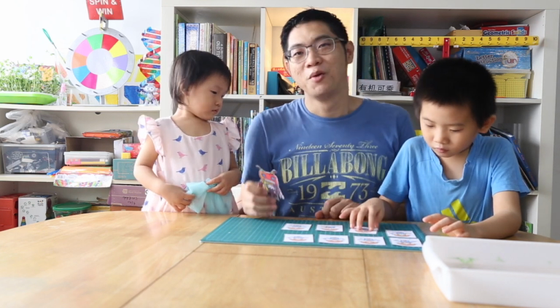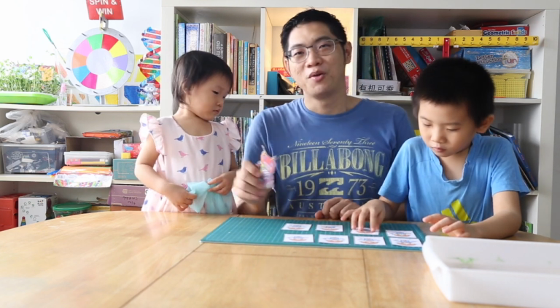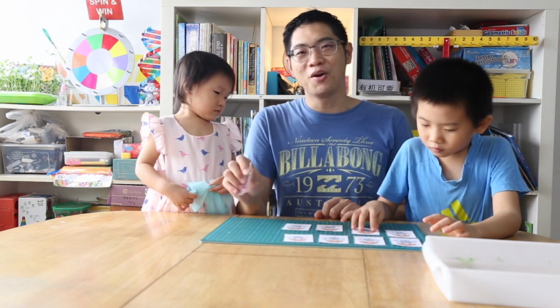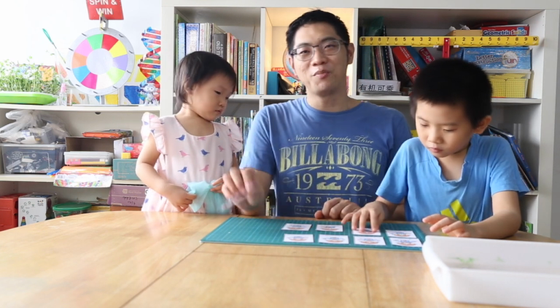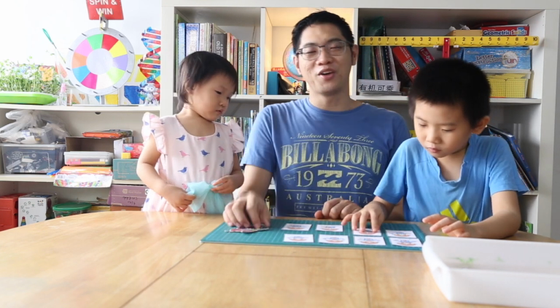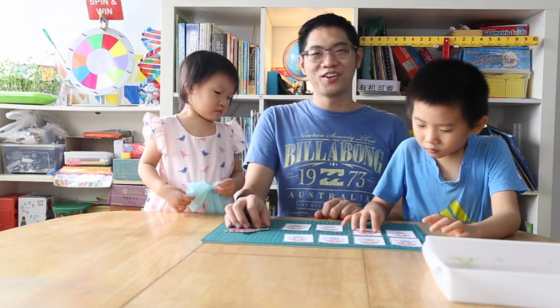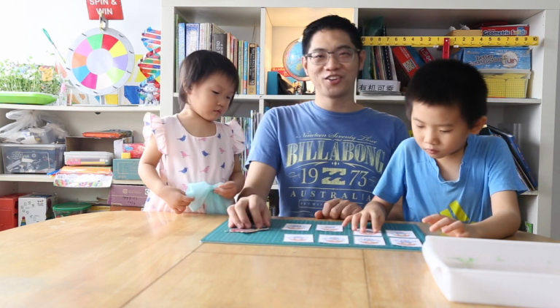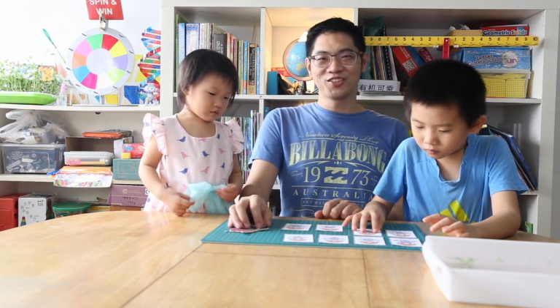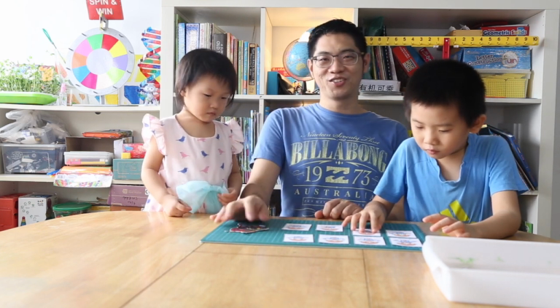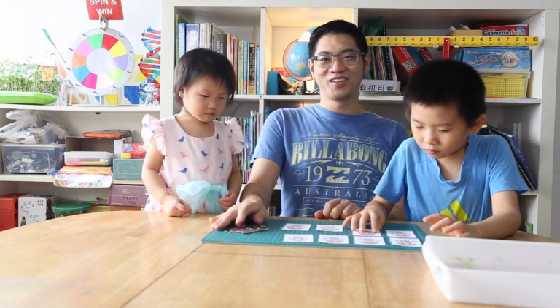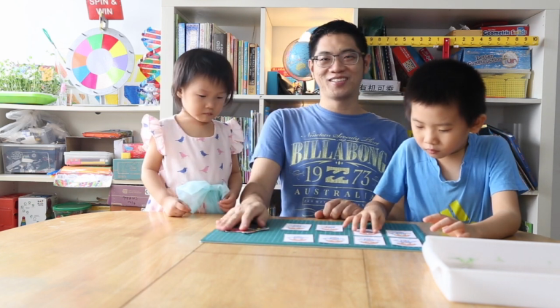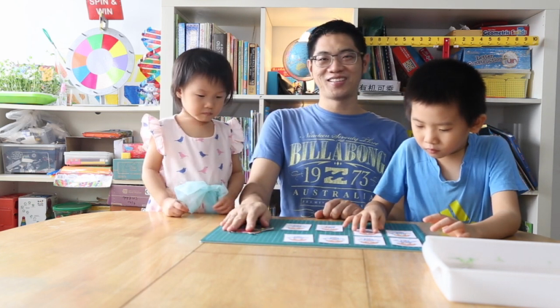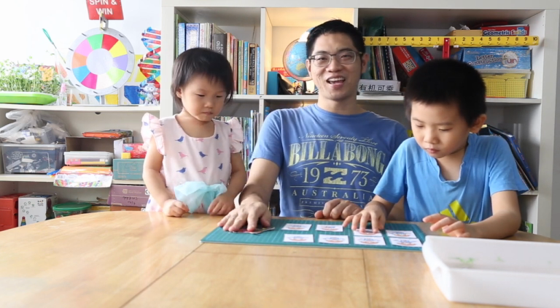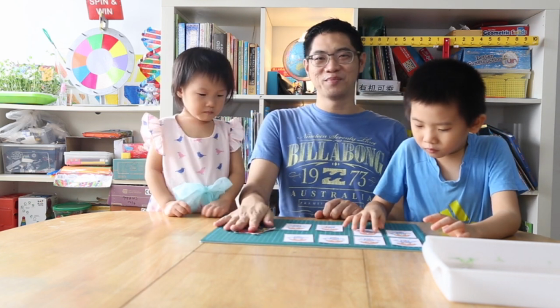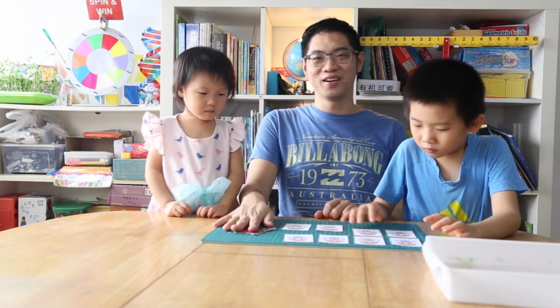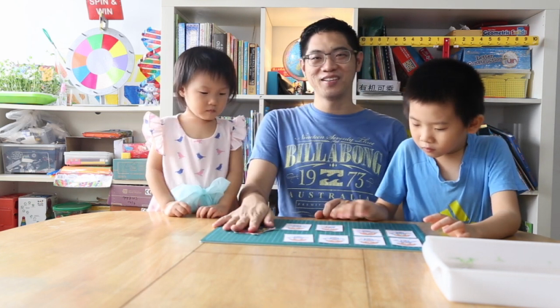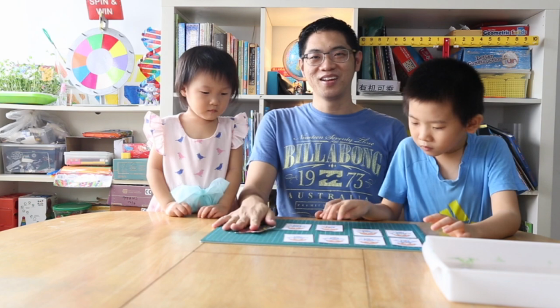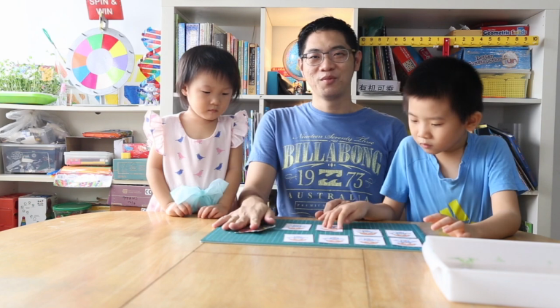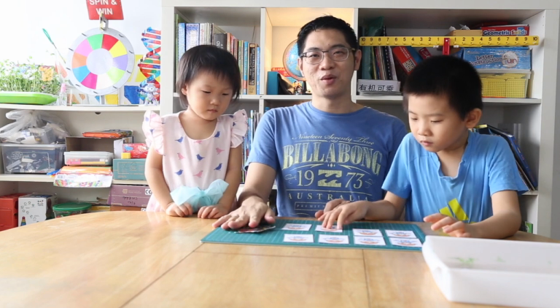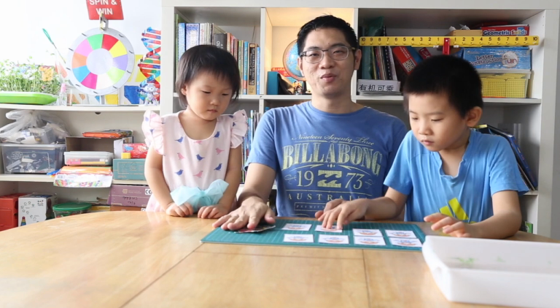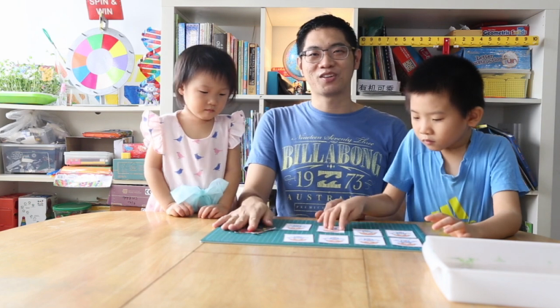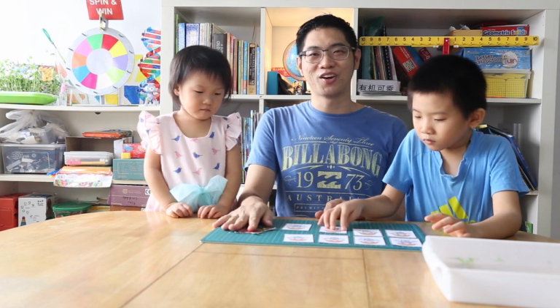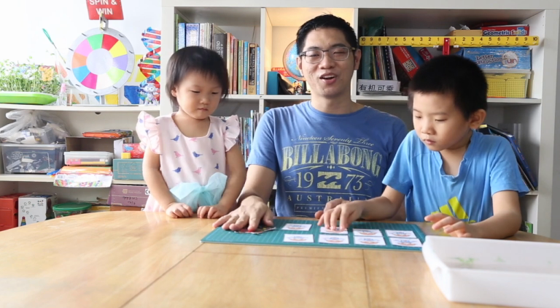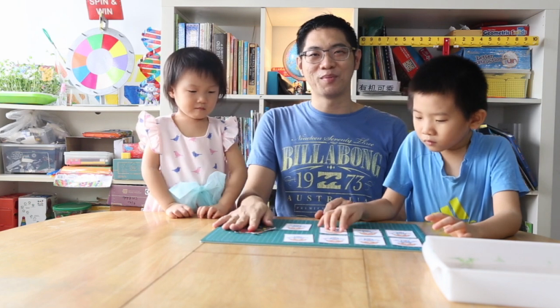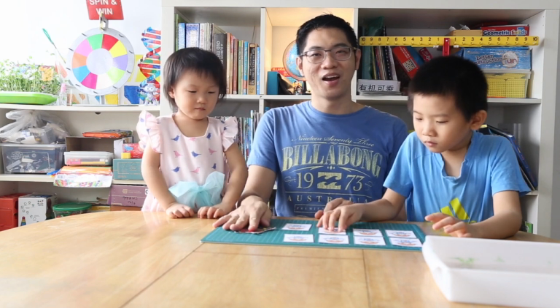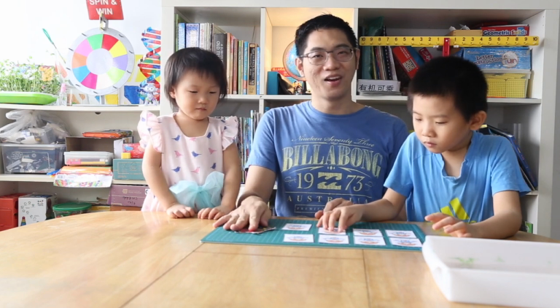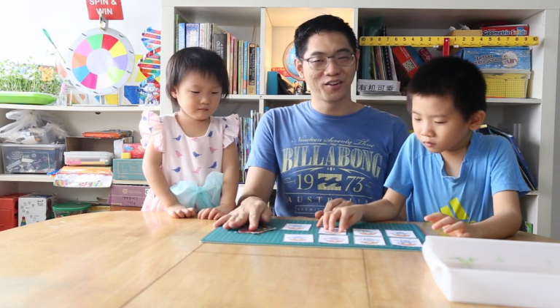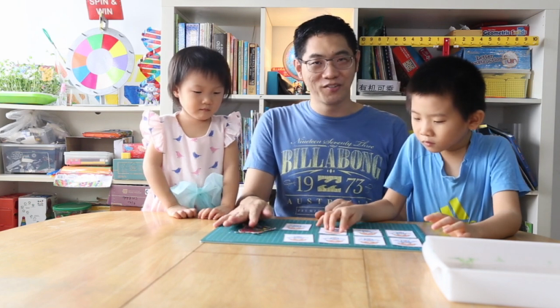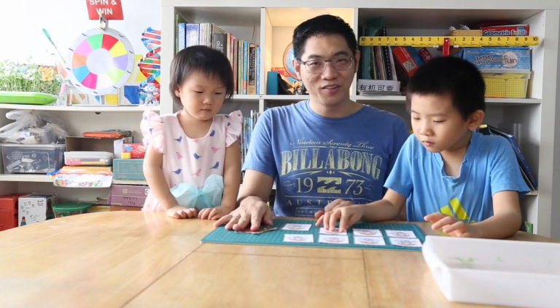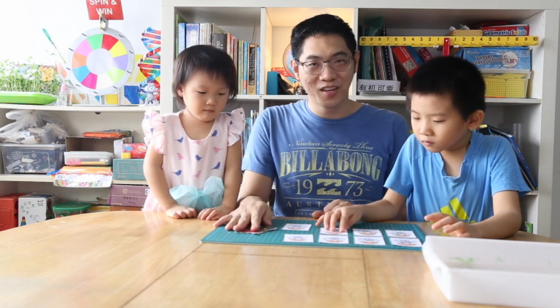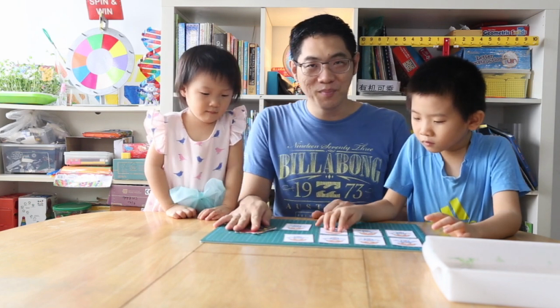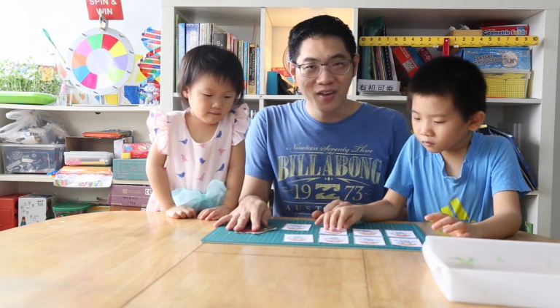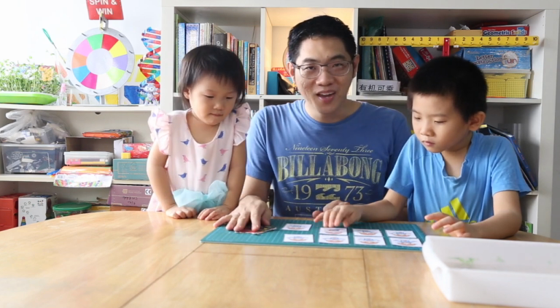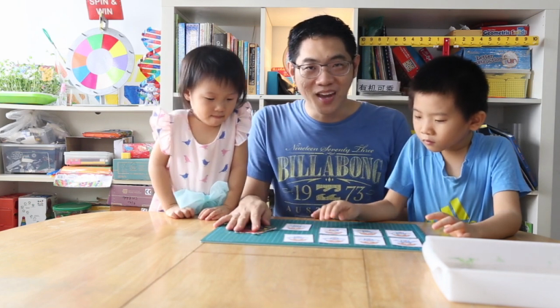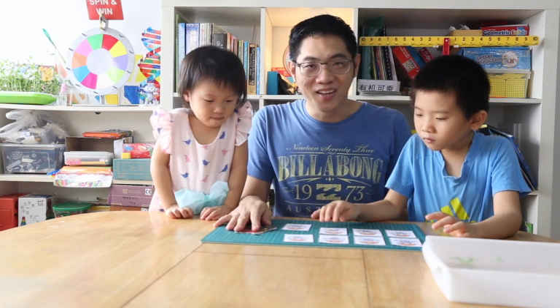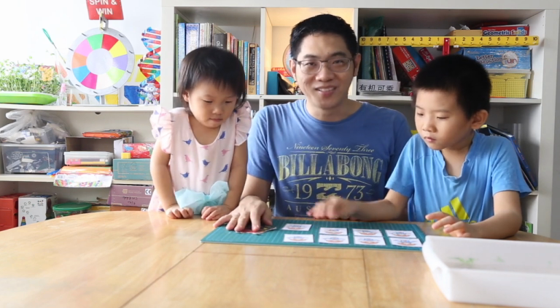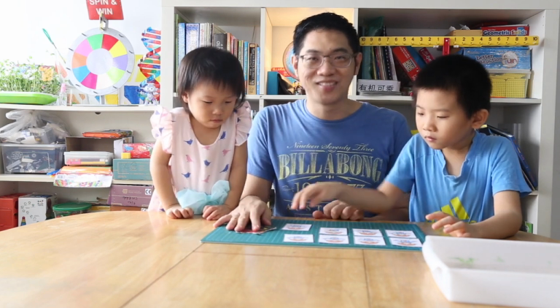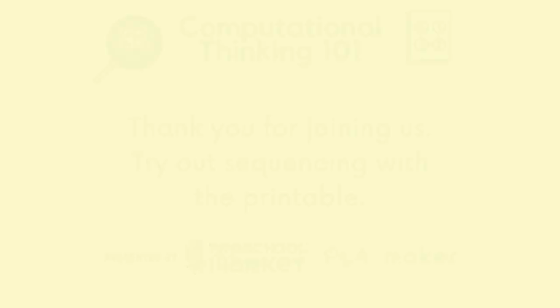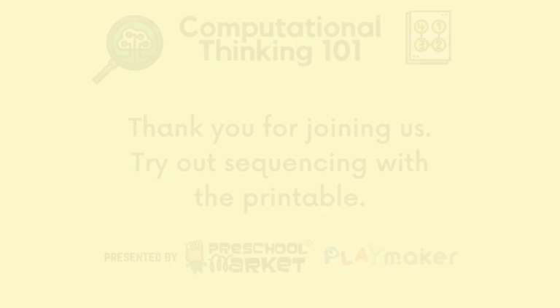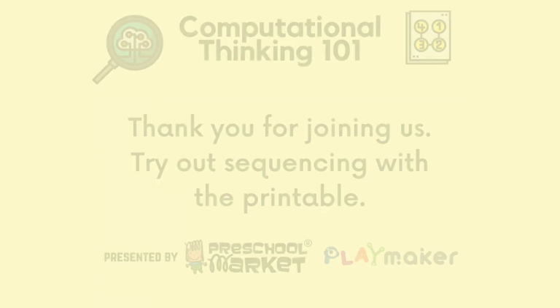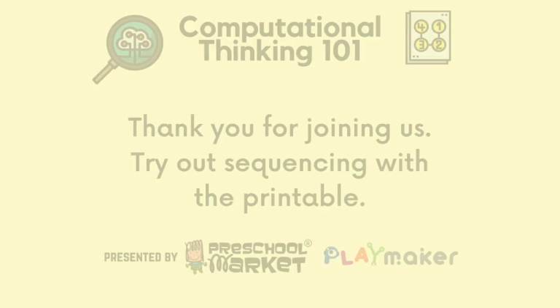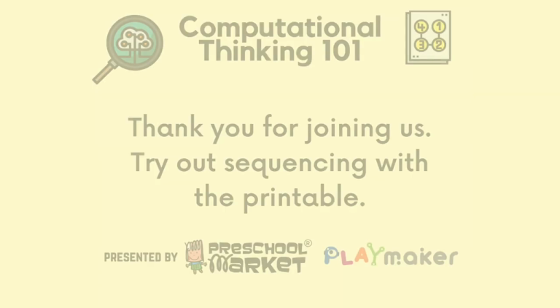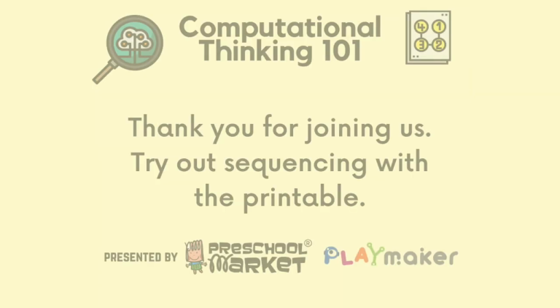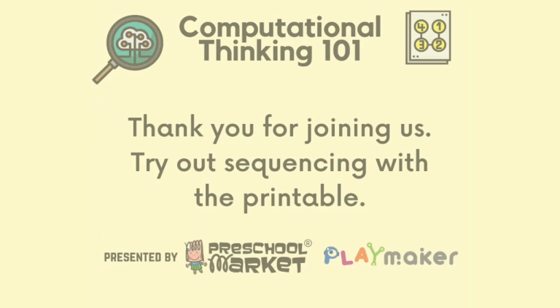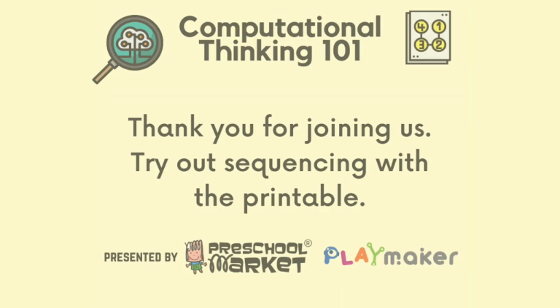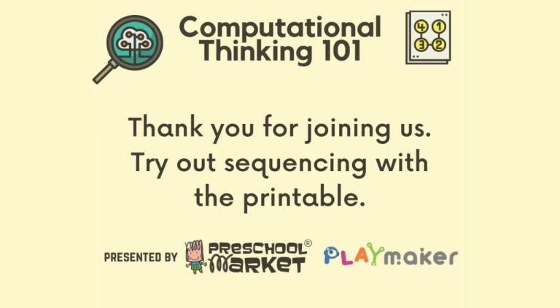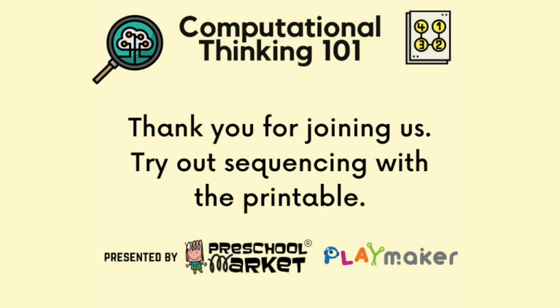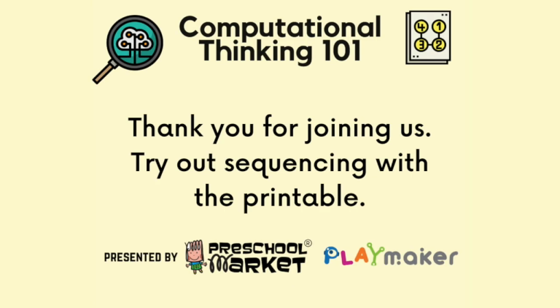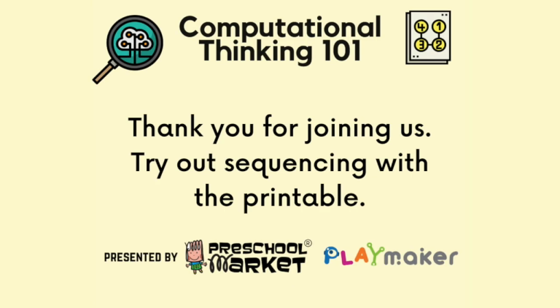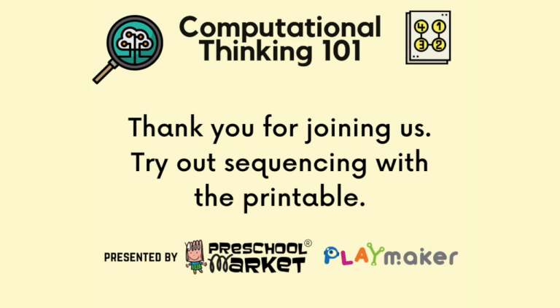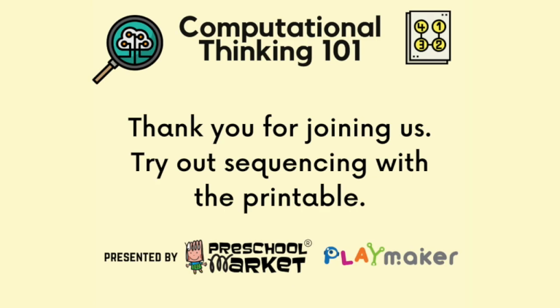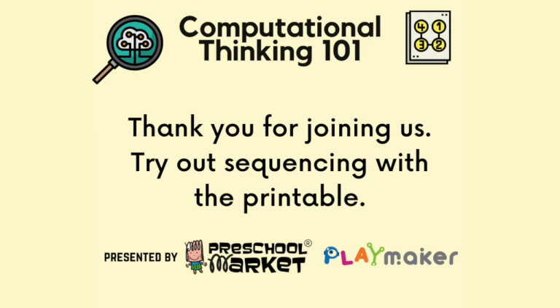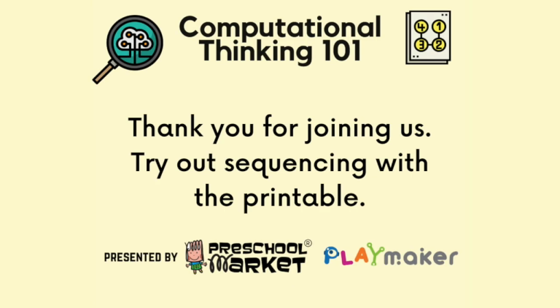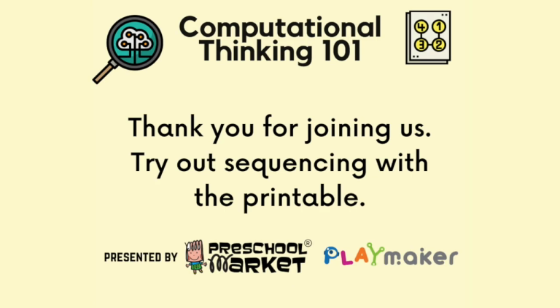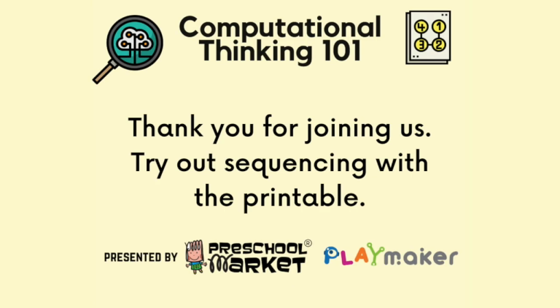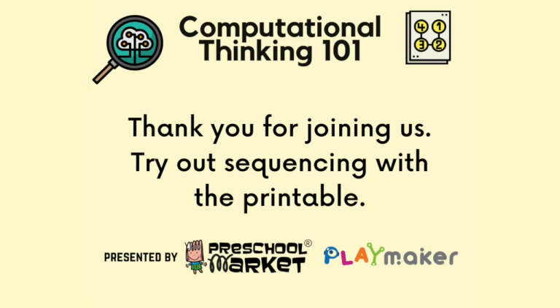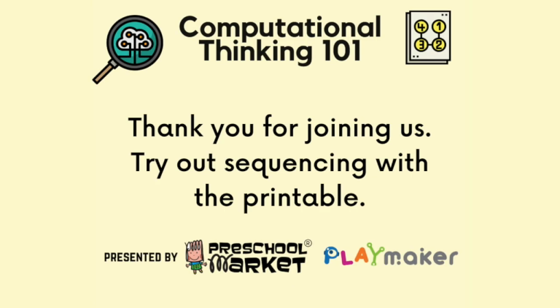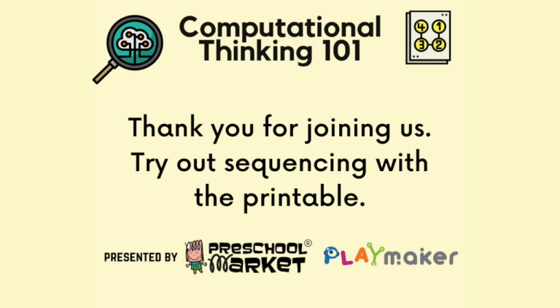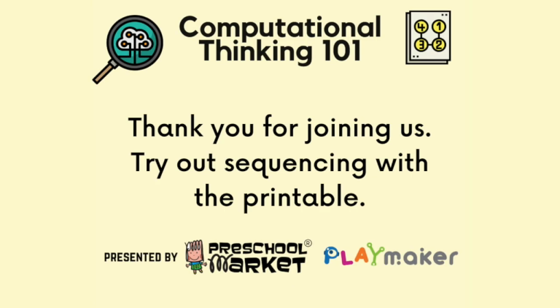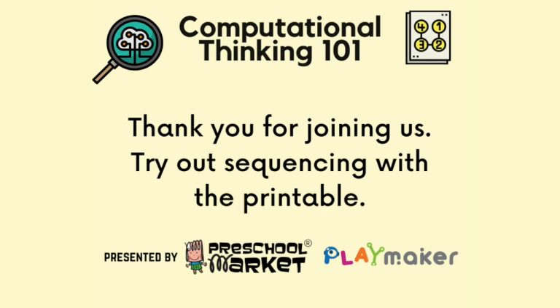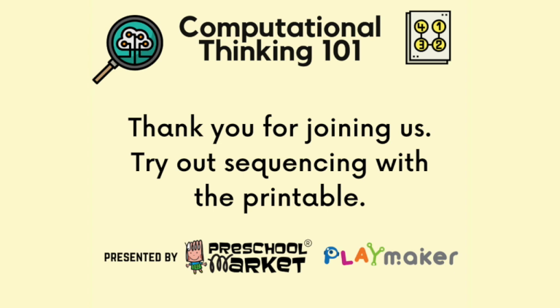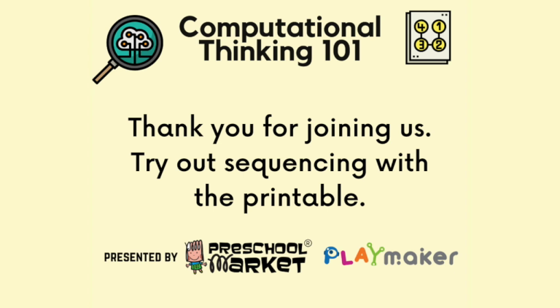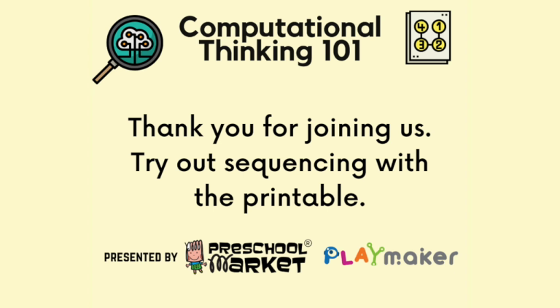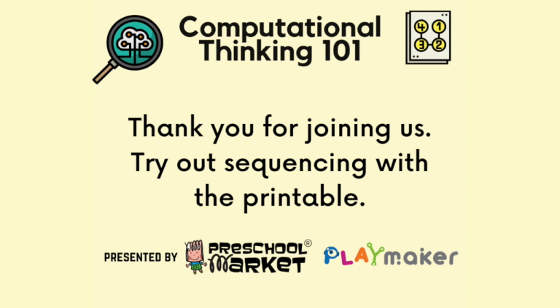We hope you enjoy today's segment where we talk about algorithms and sequencing. We'll see you next time. Goodbye!